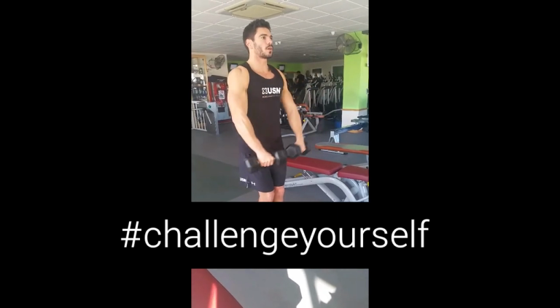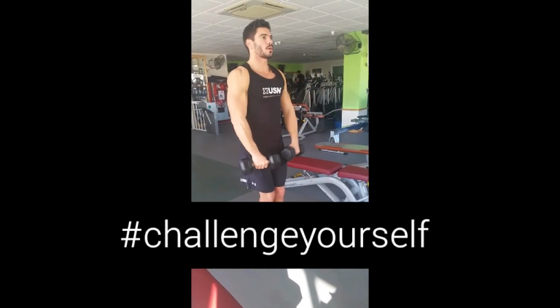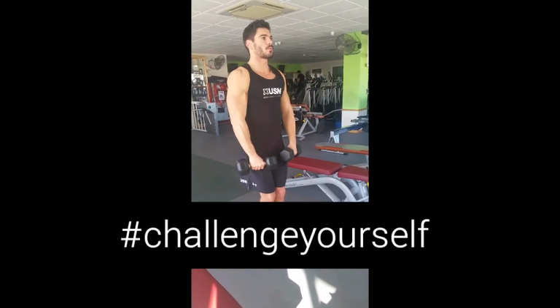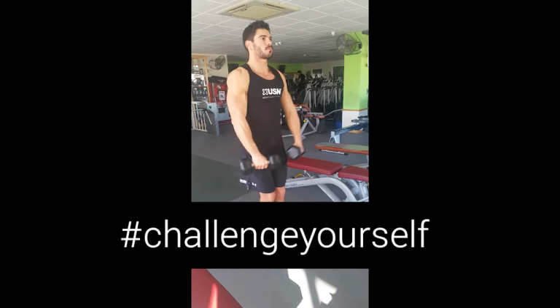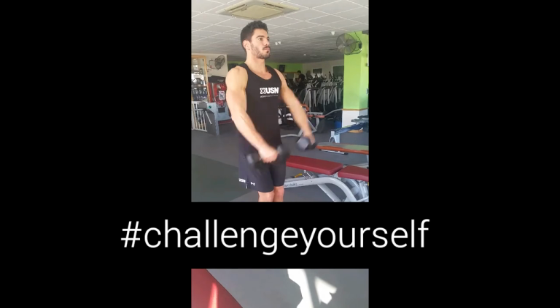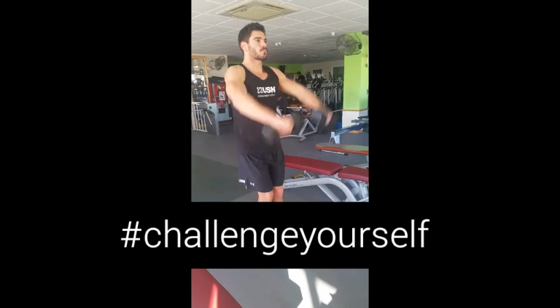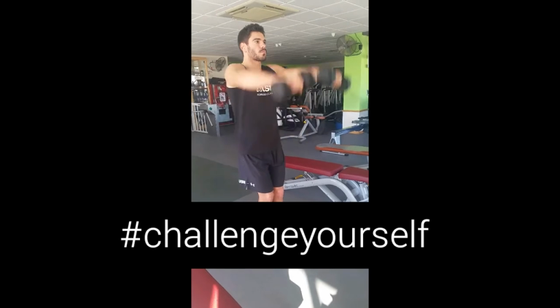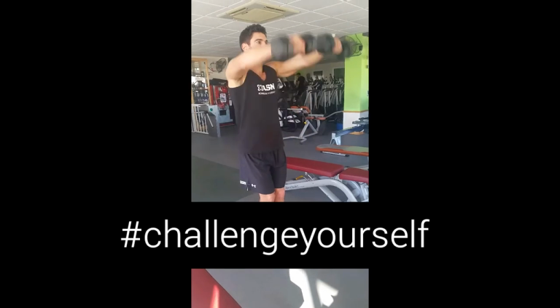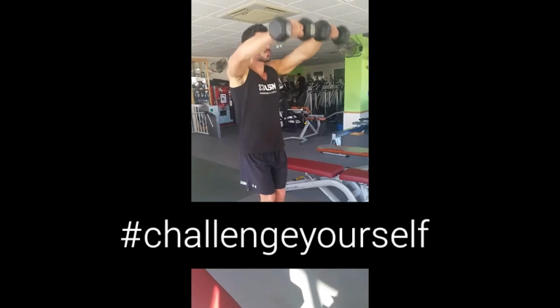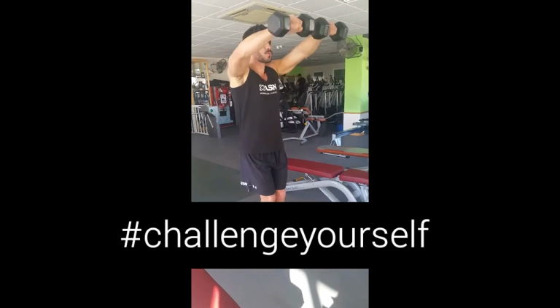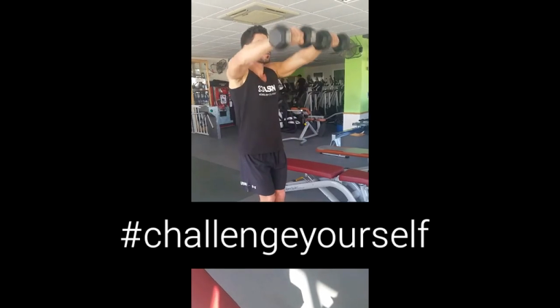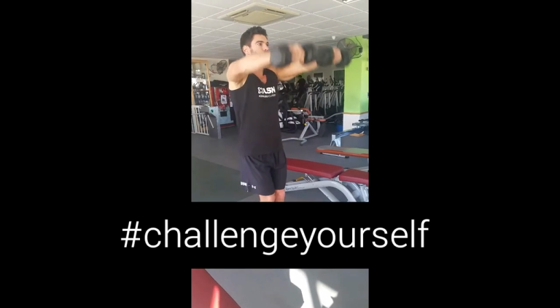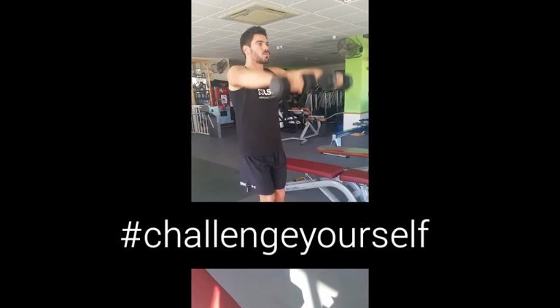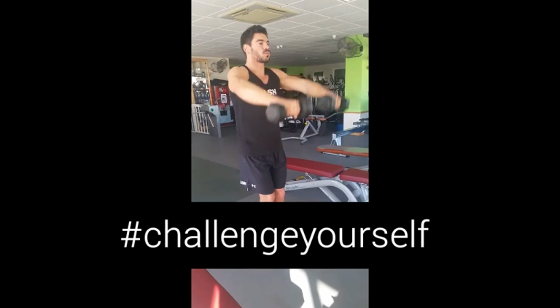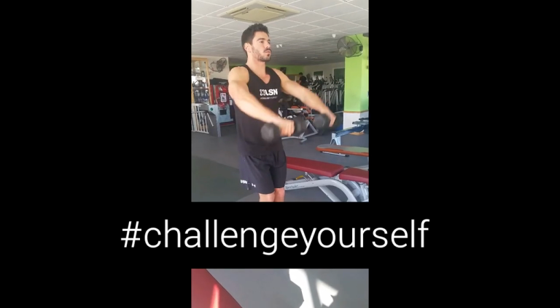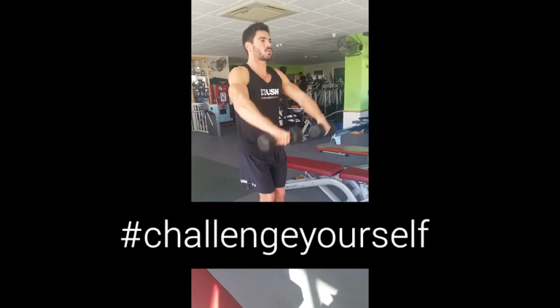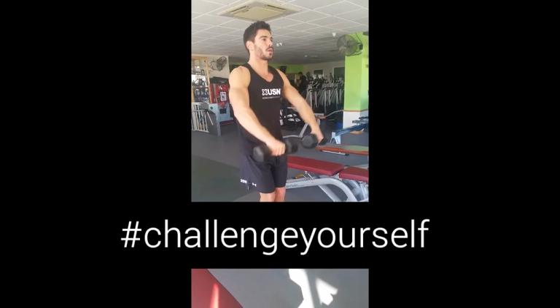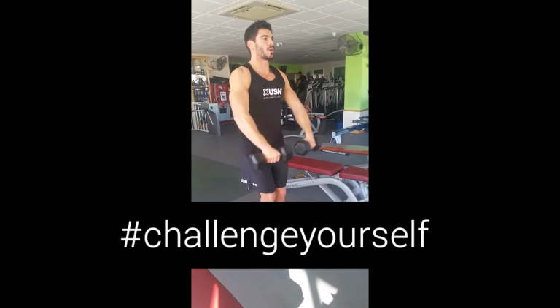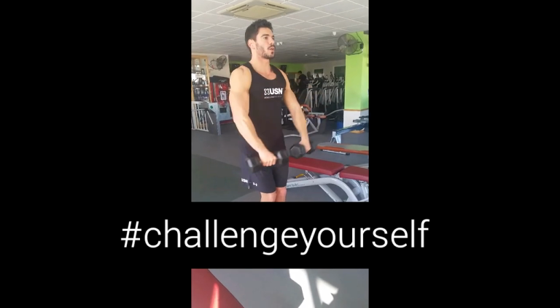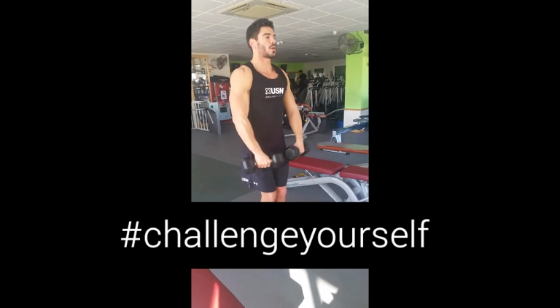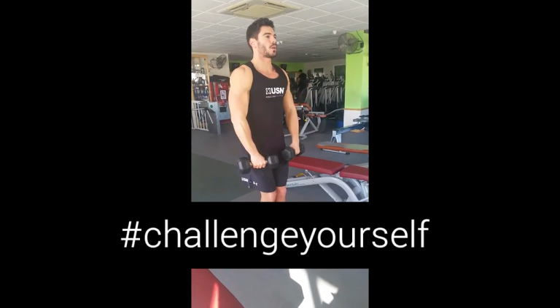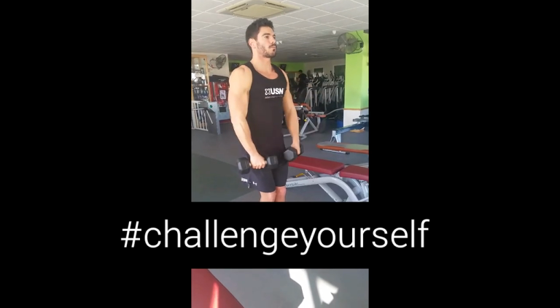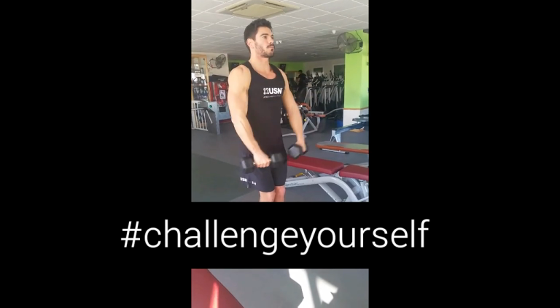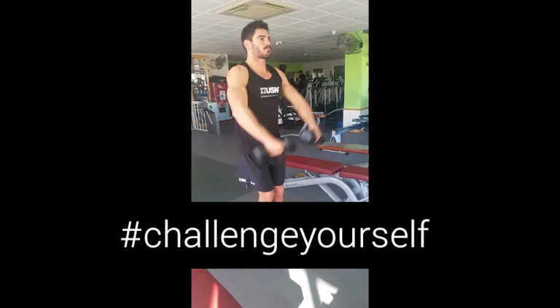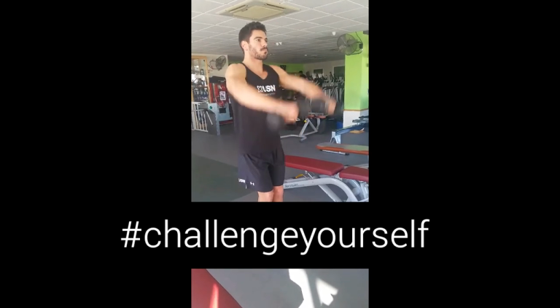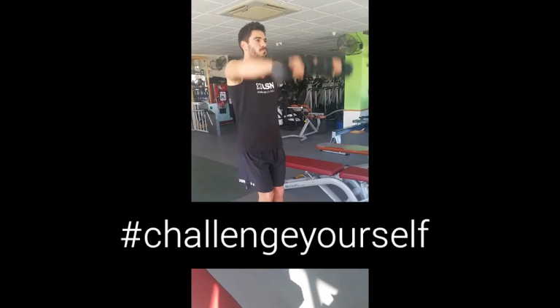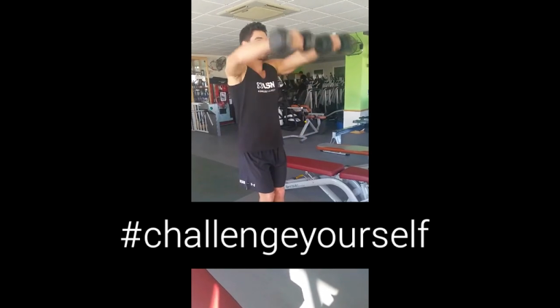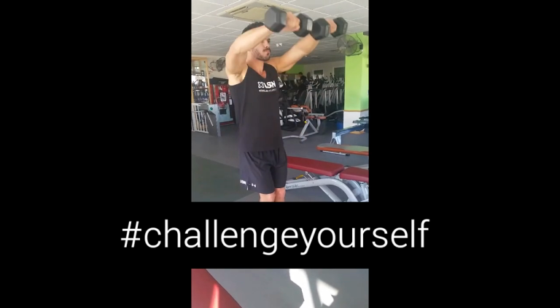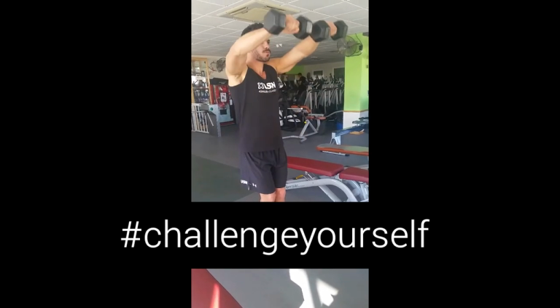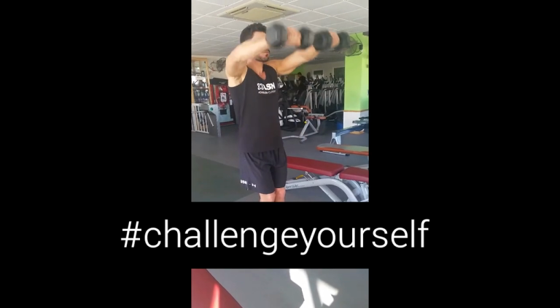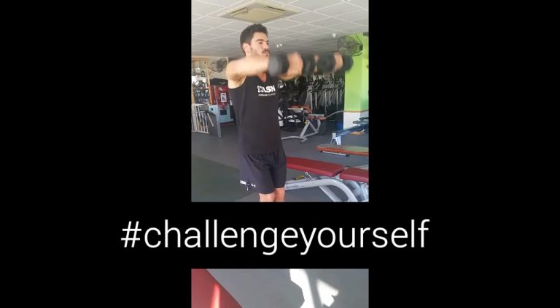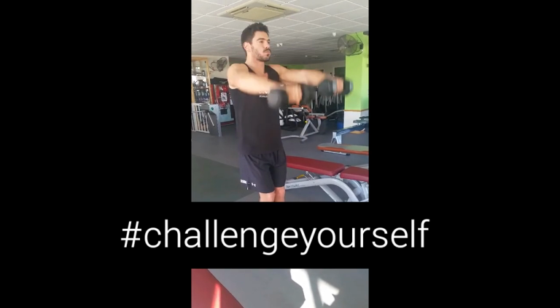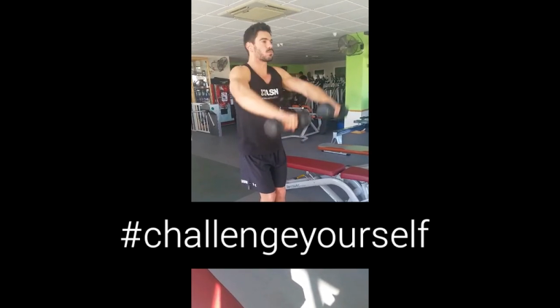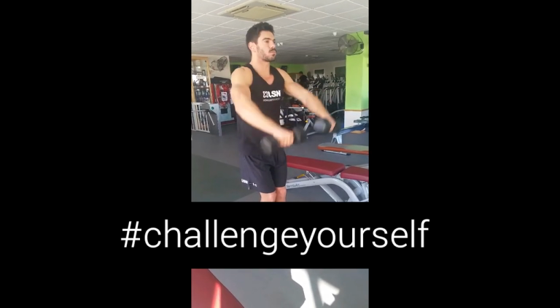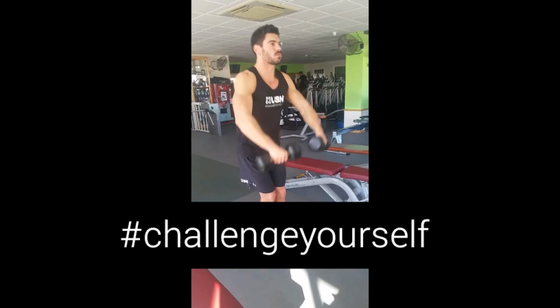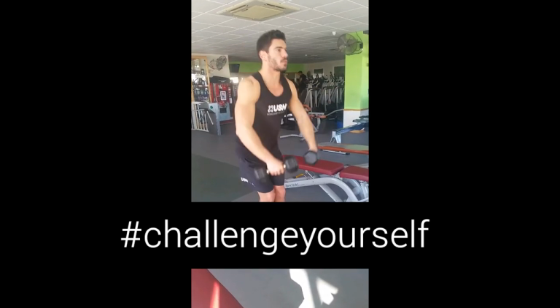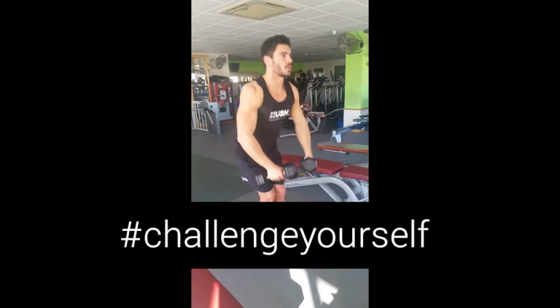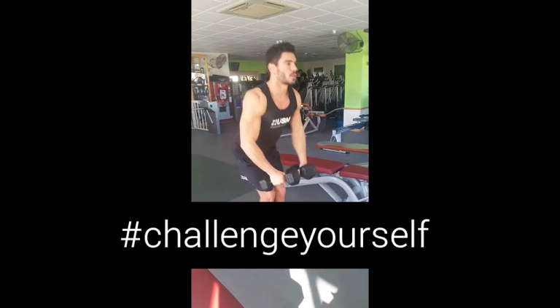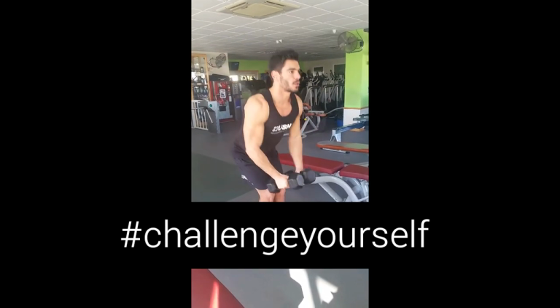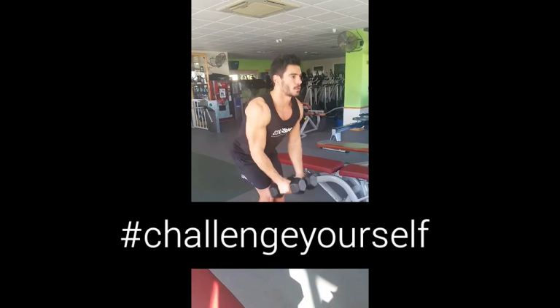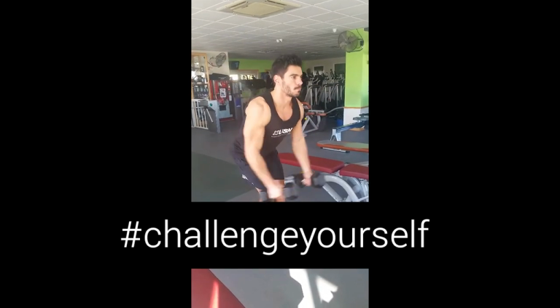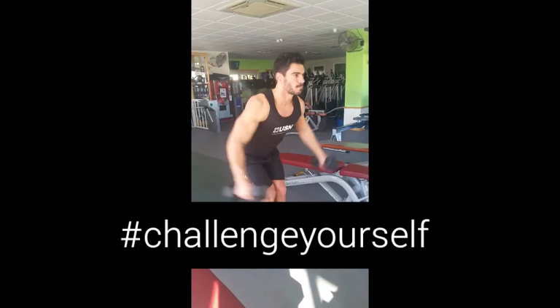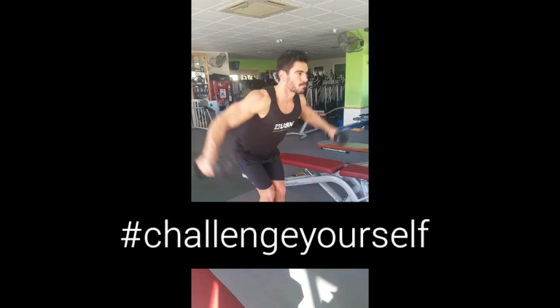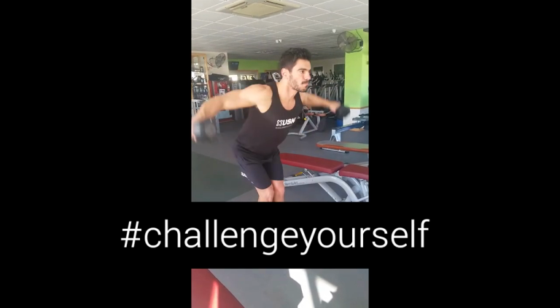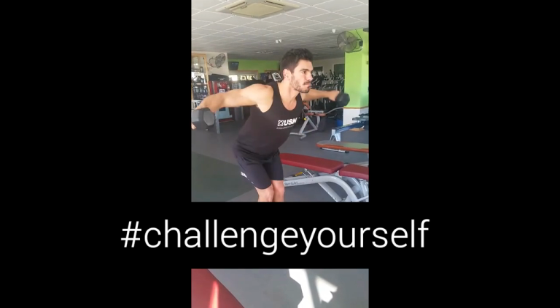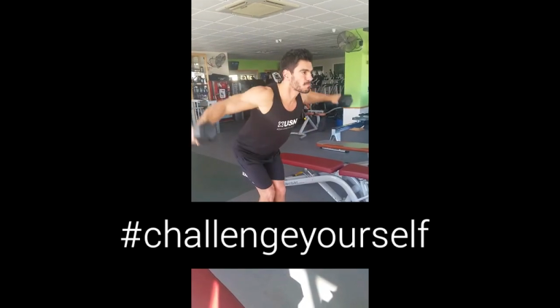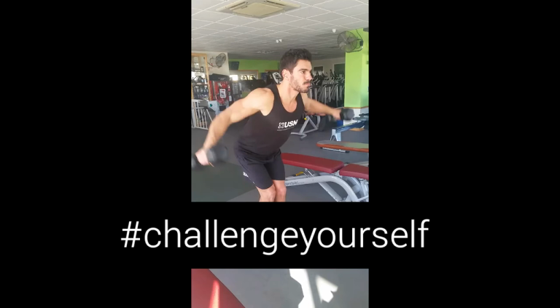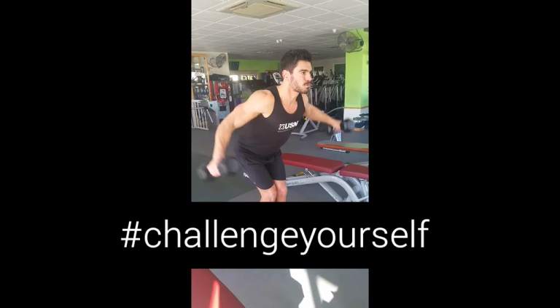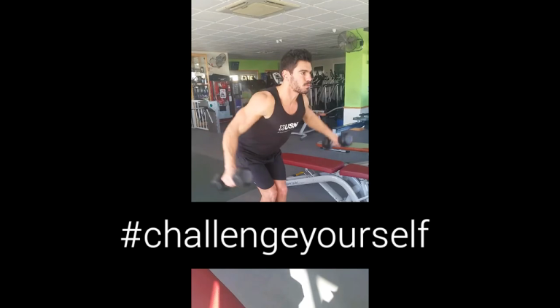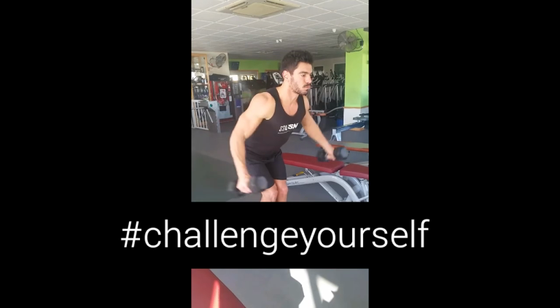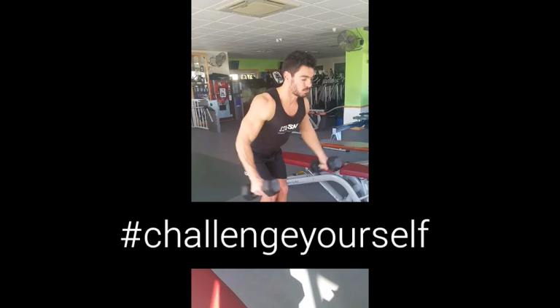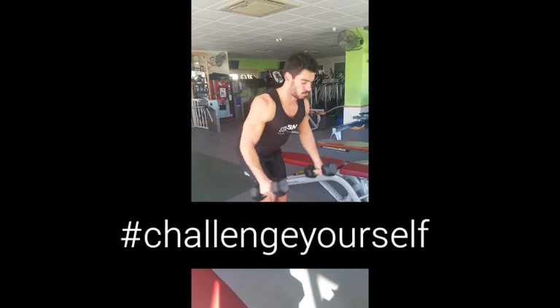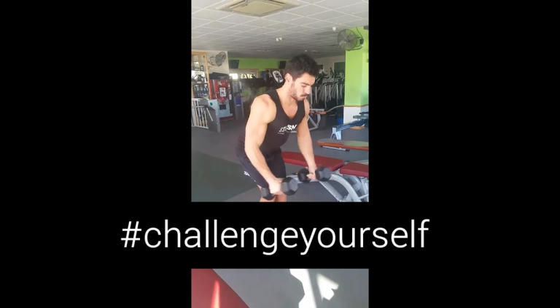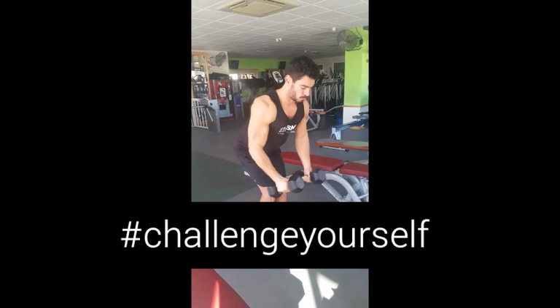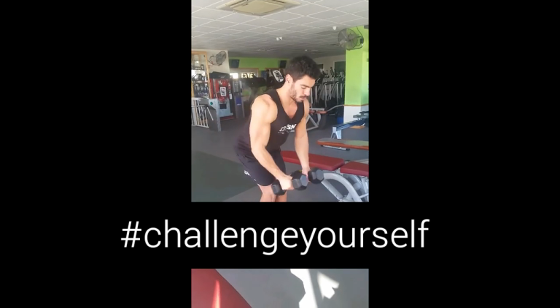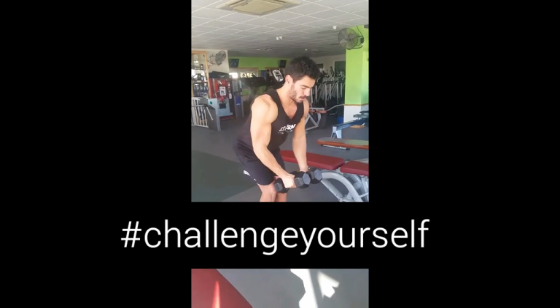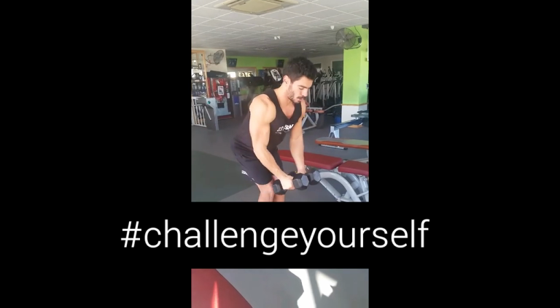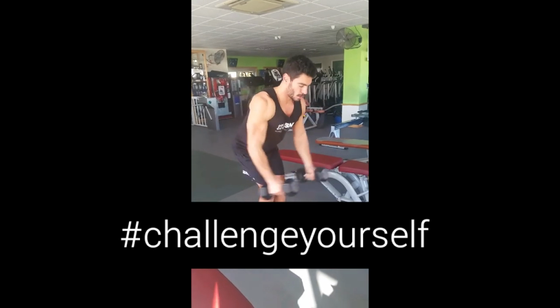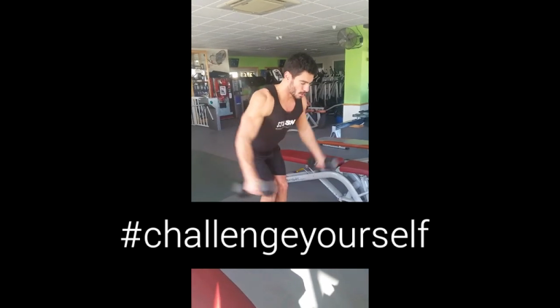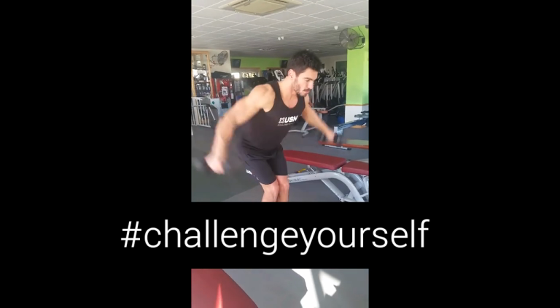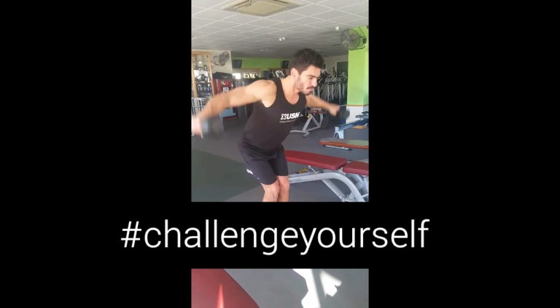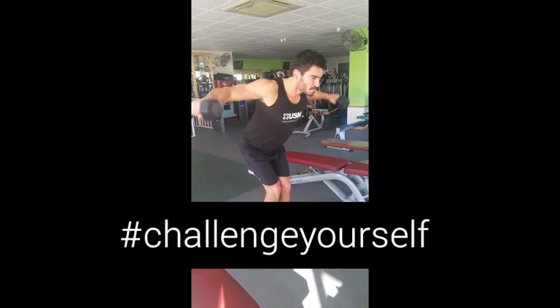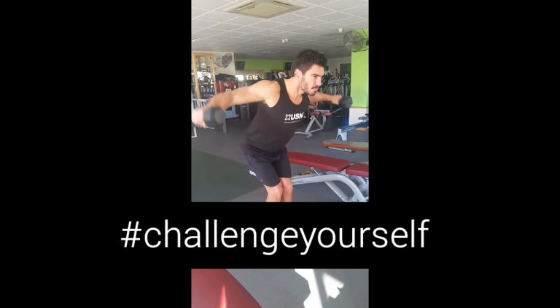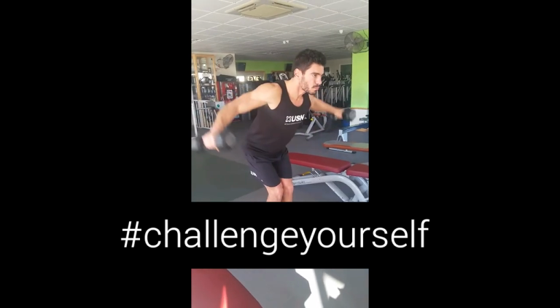We then tilt the body forwards, keeping the back nice and straight, going into a rear deltoid raise. Again, we perform this for 7 repetitions.